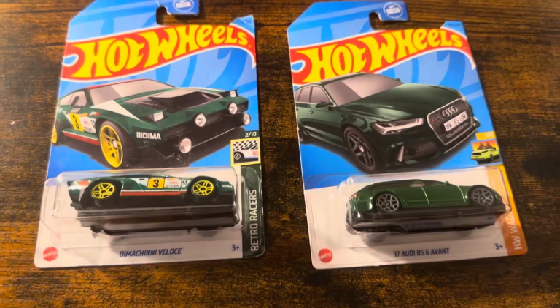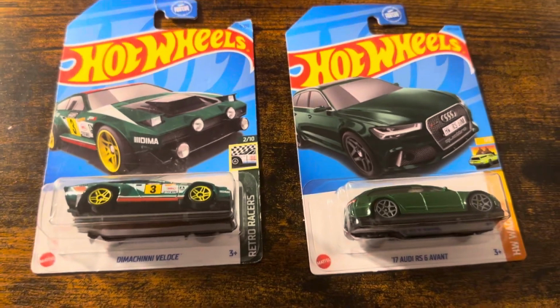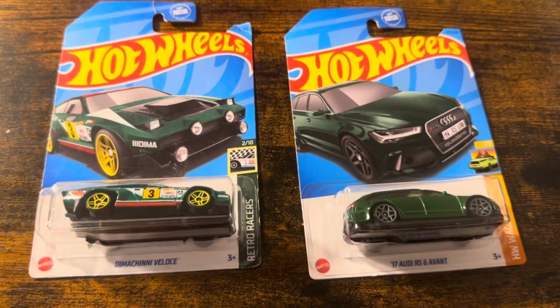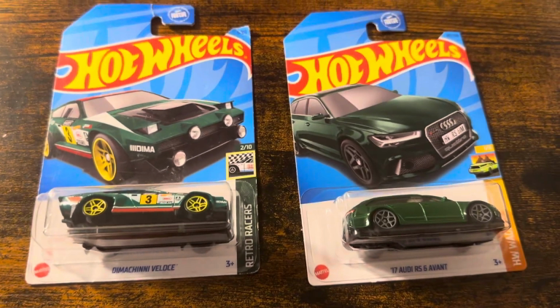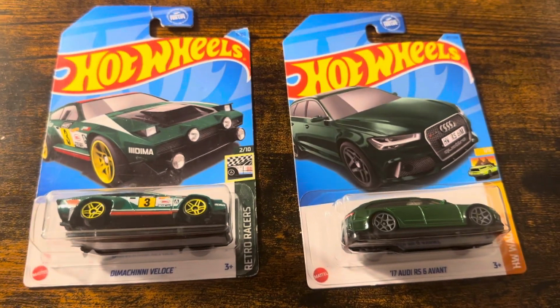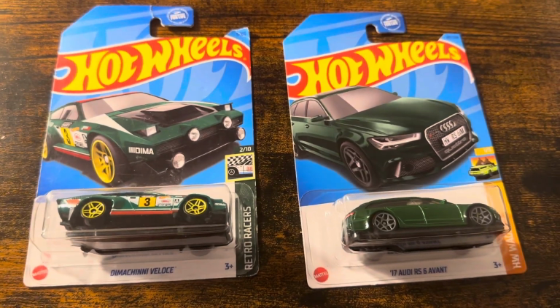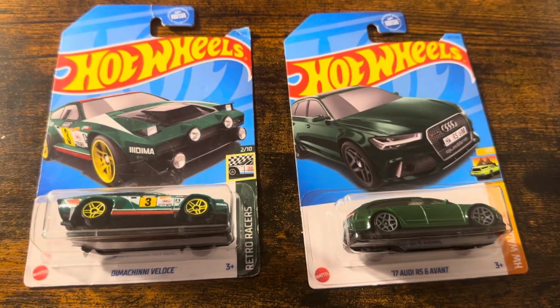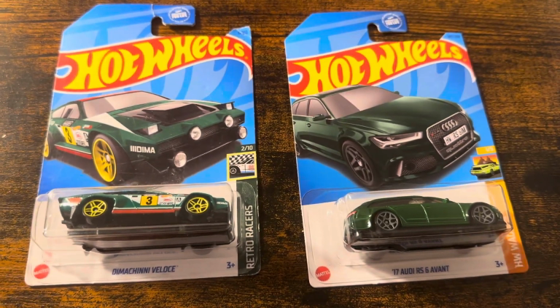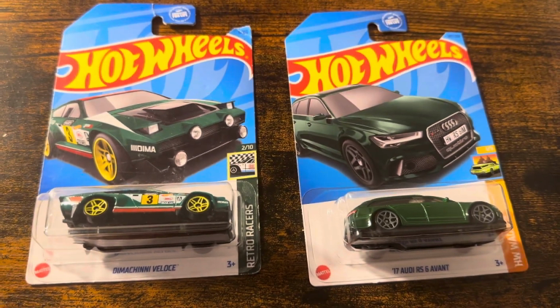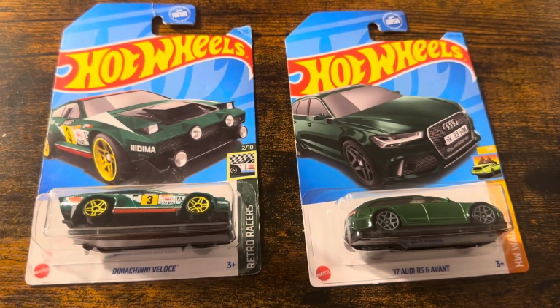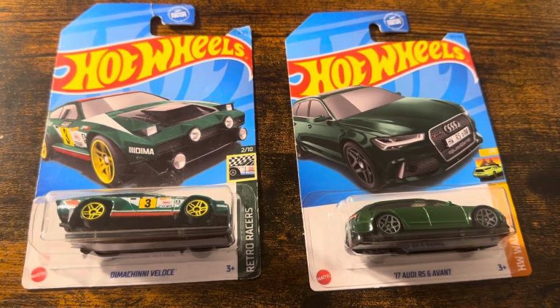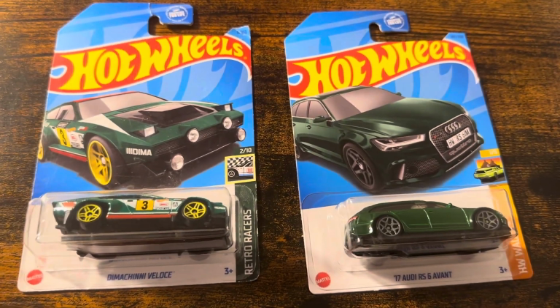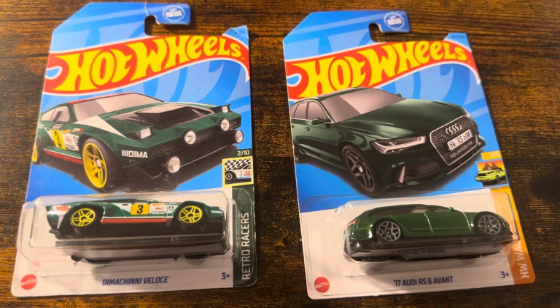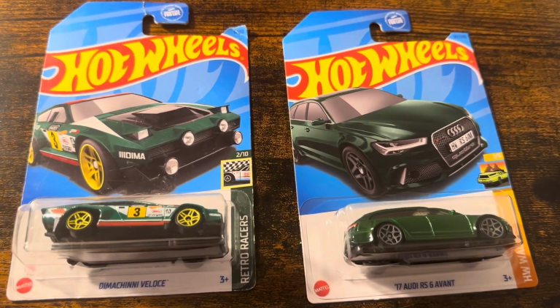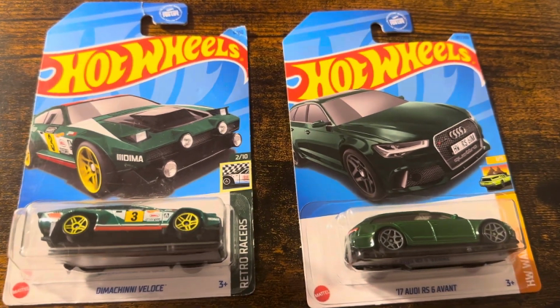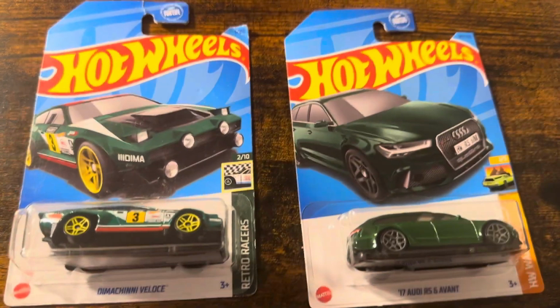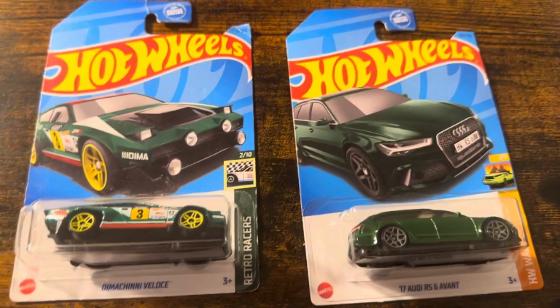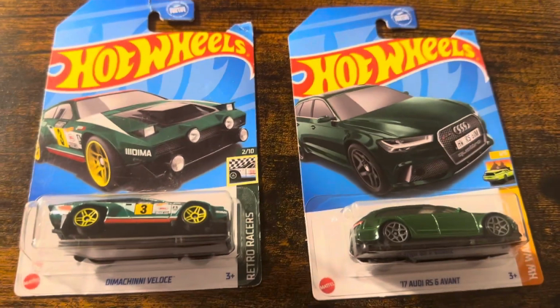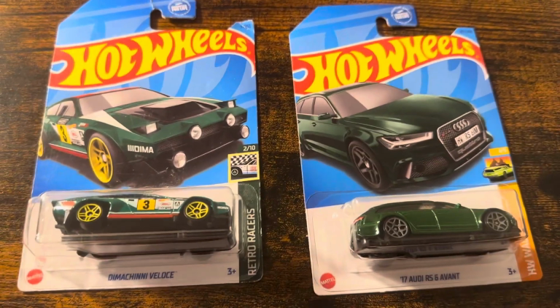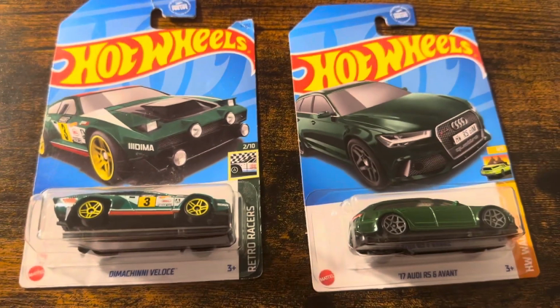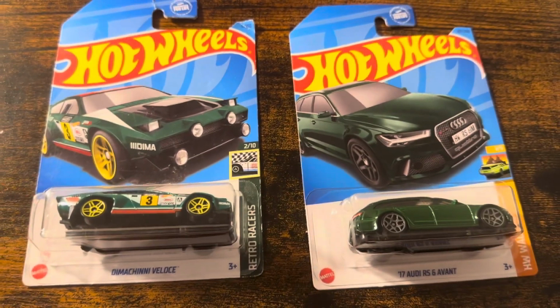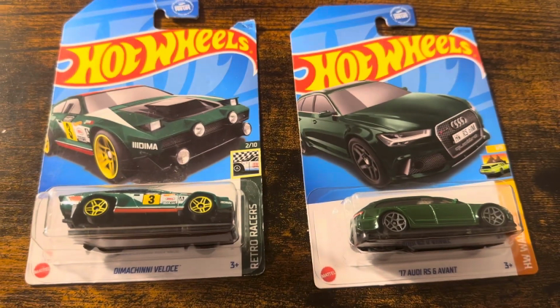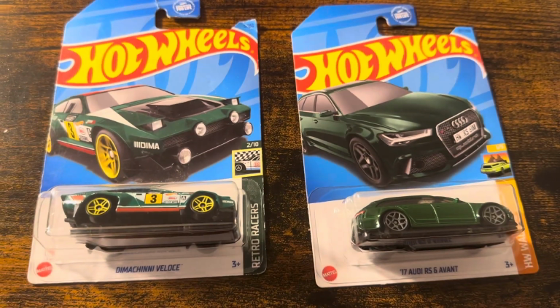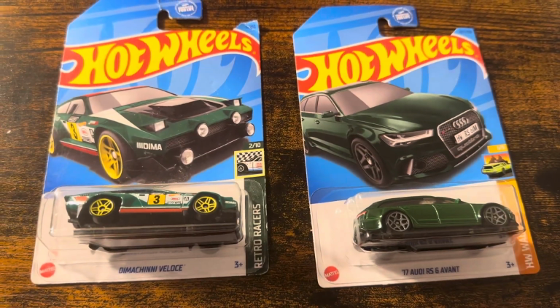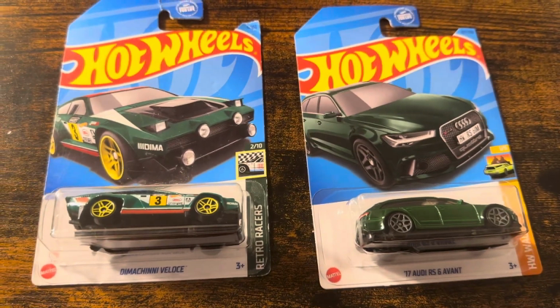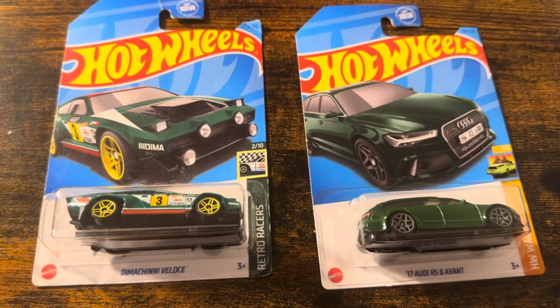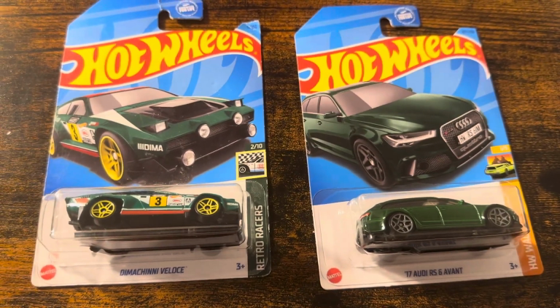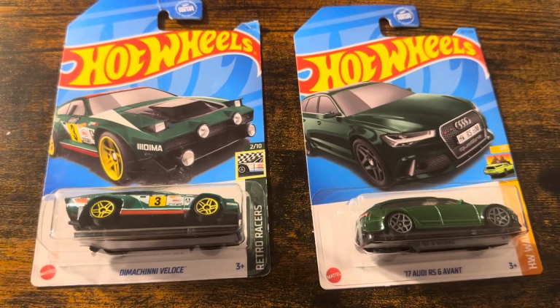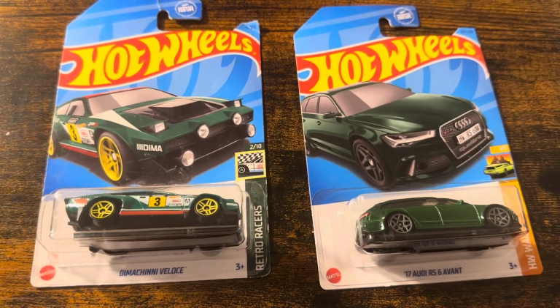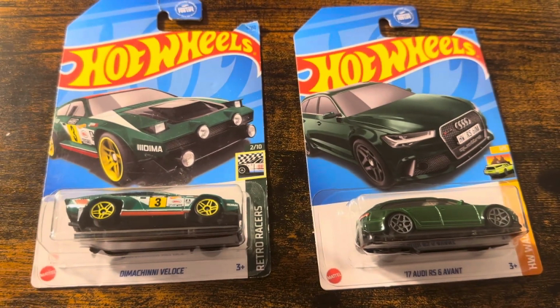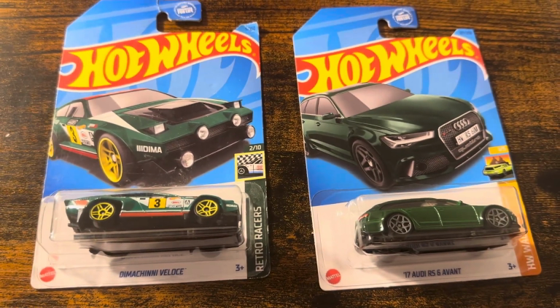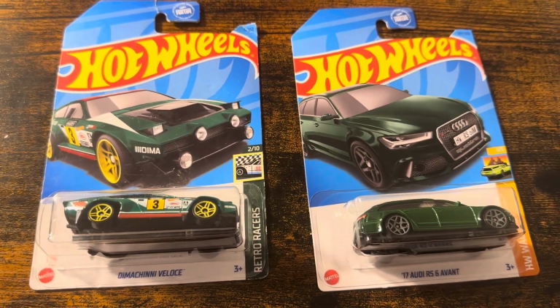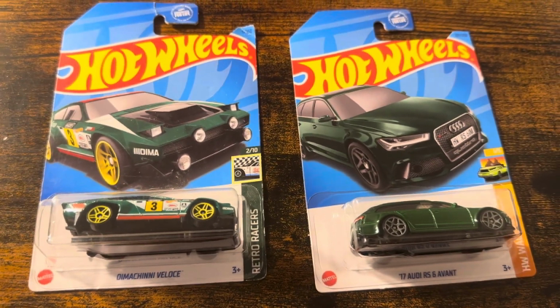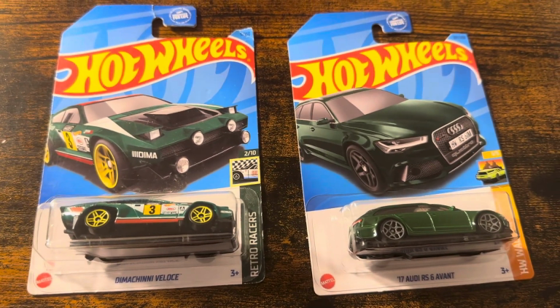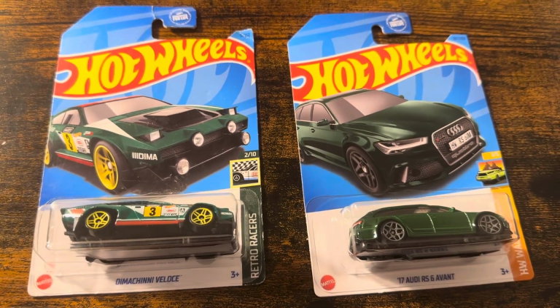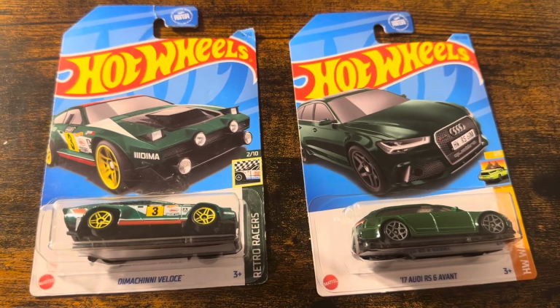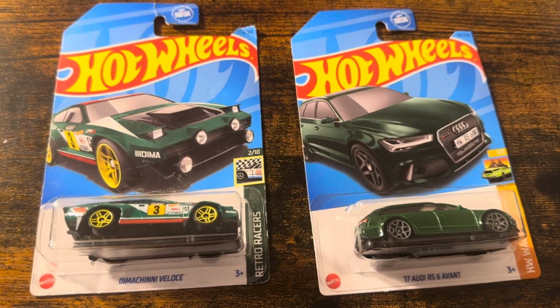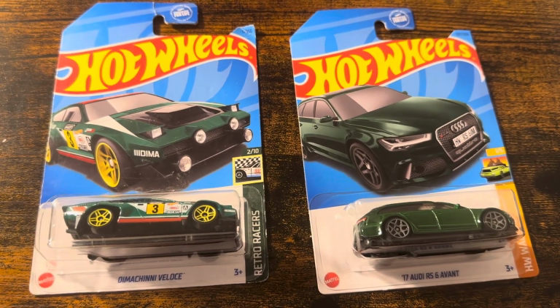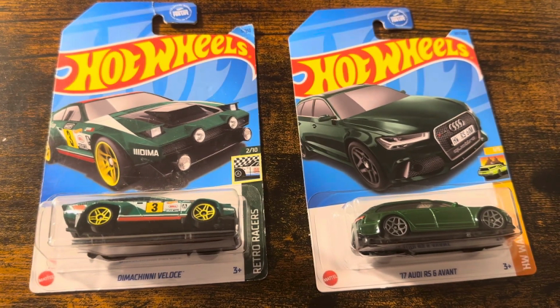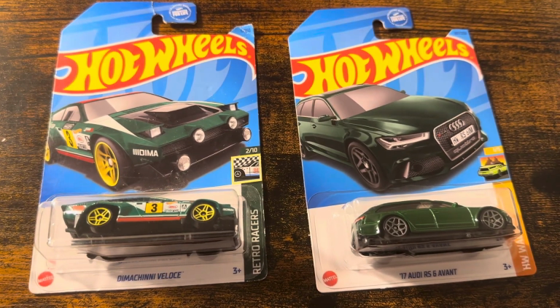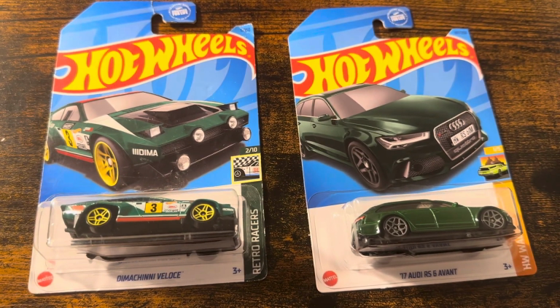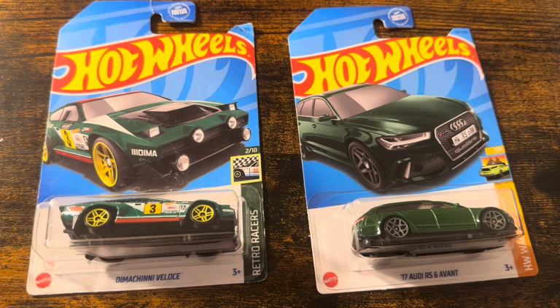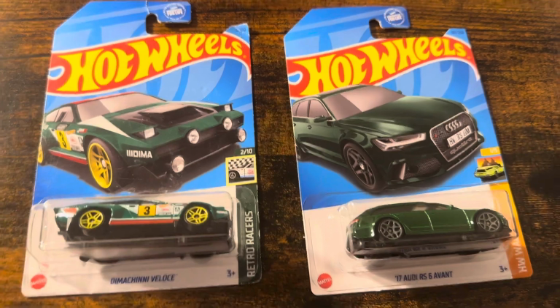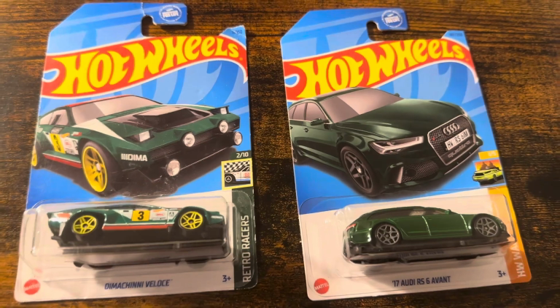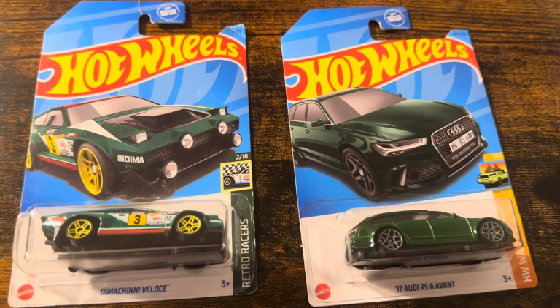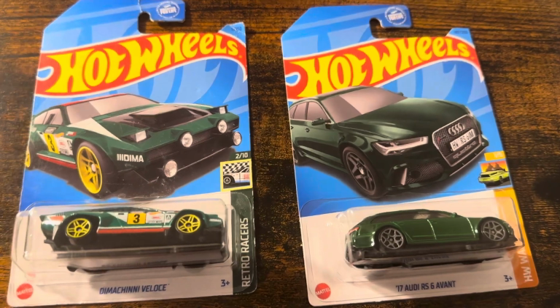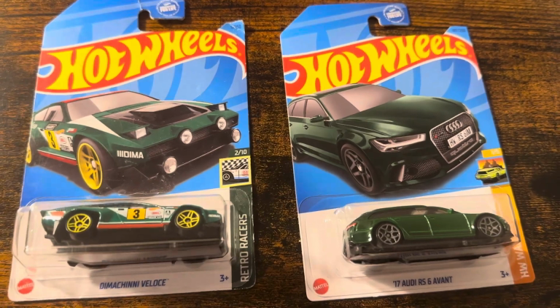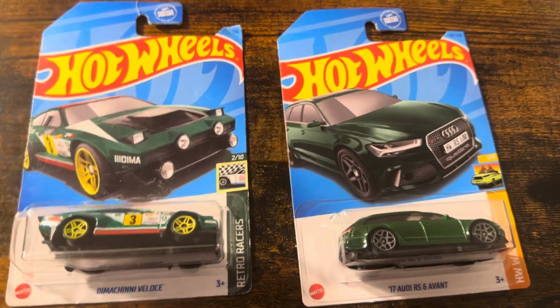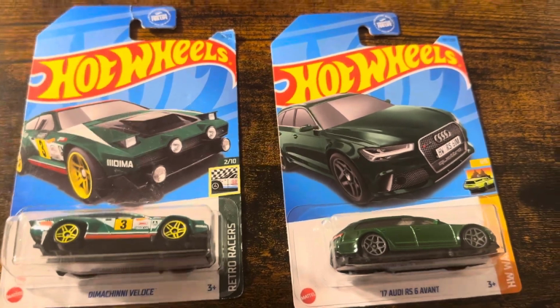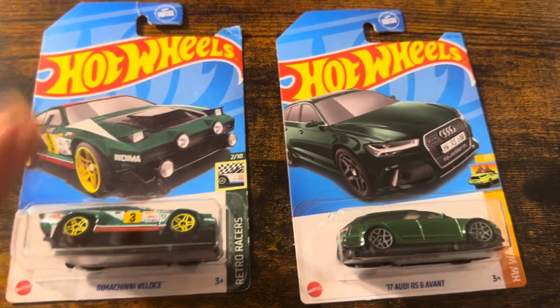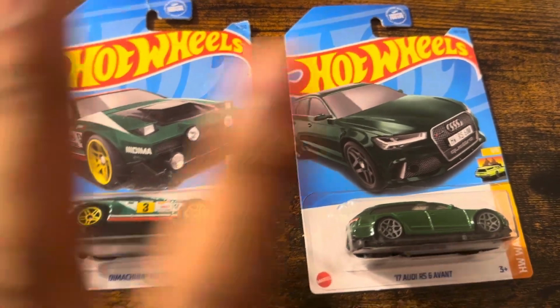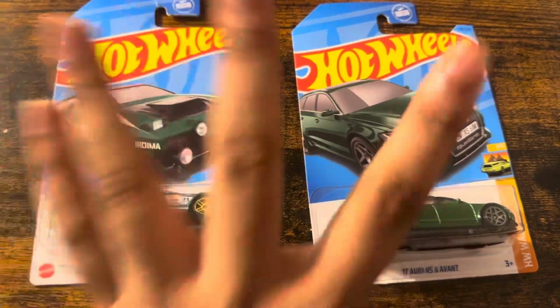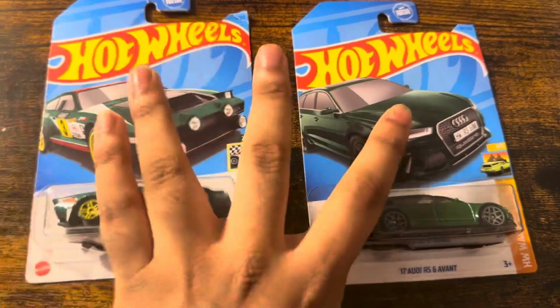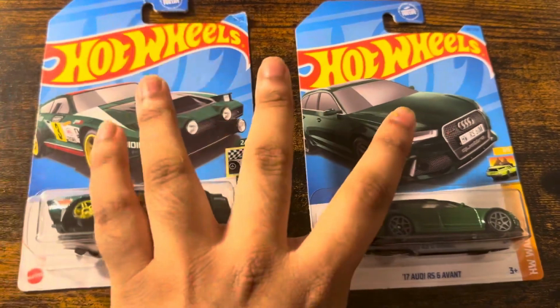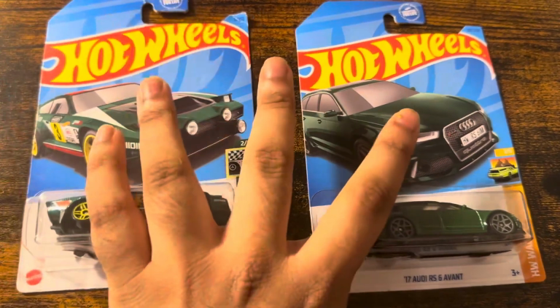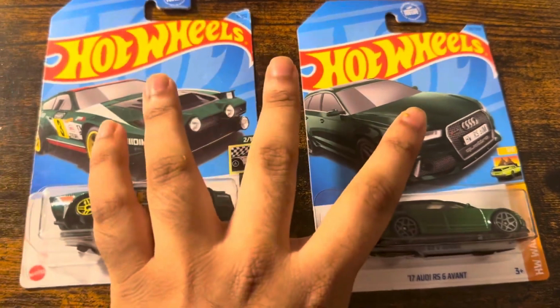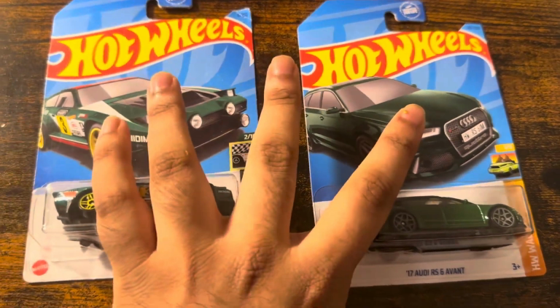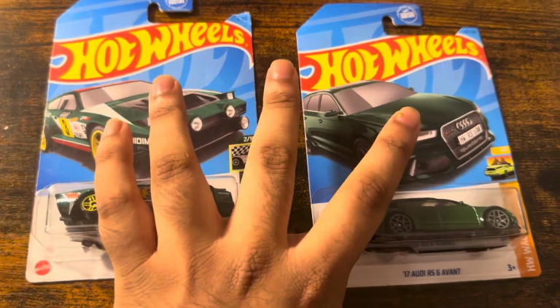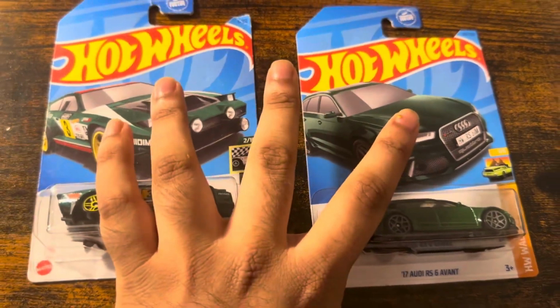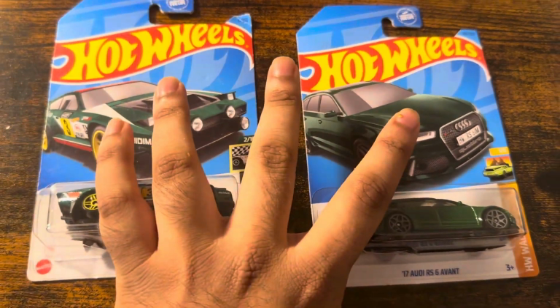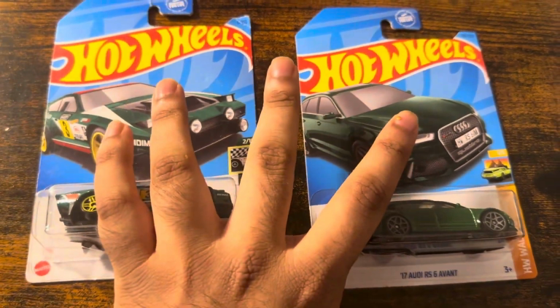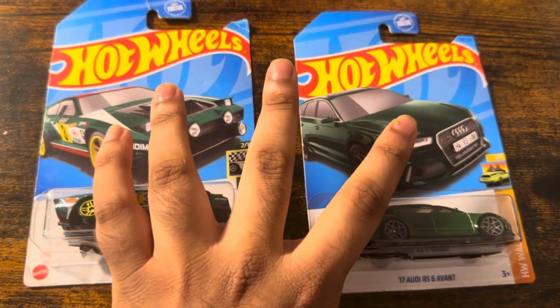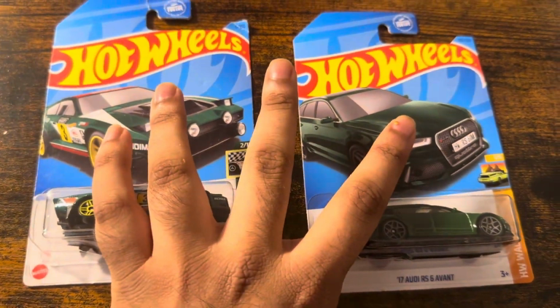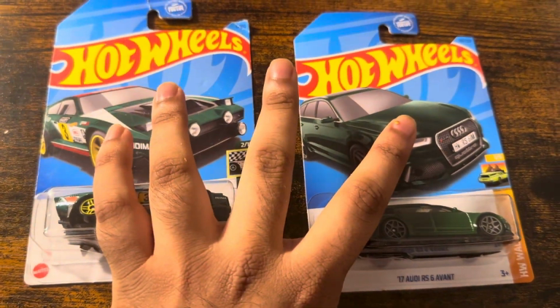Hey everyone, it is me. I'm Ed Kamath, and today we unbox these two hardwood cars.